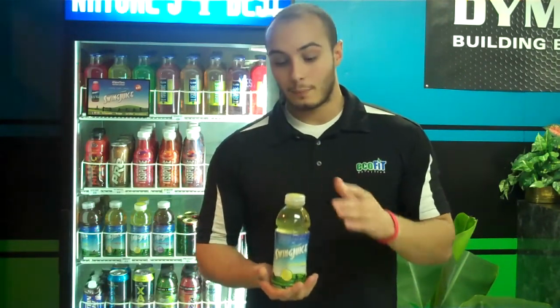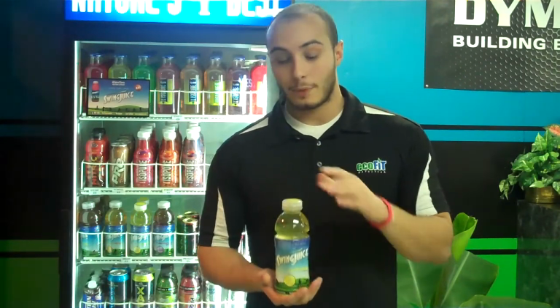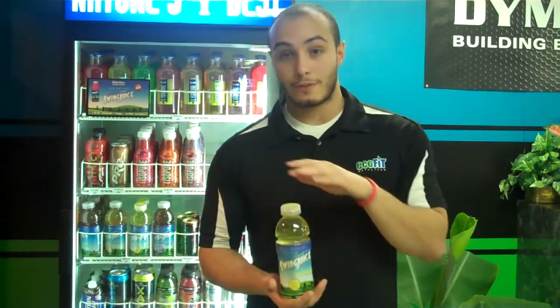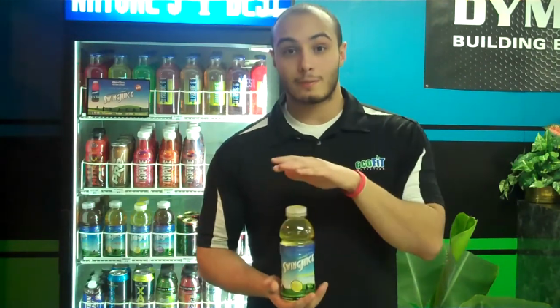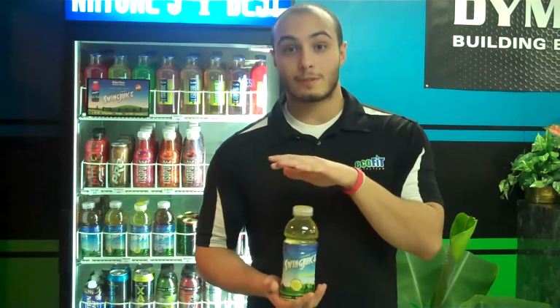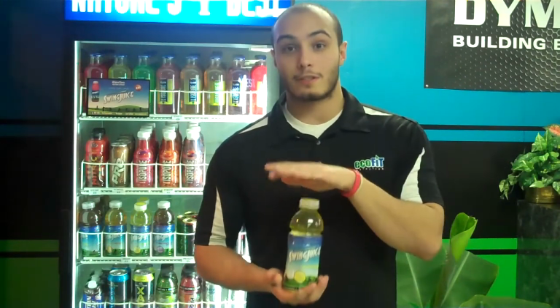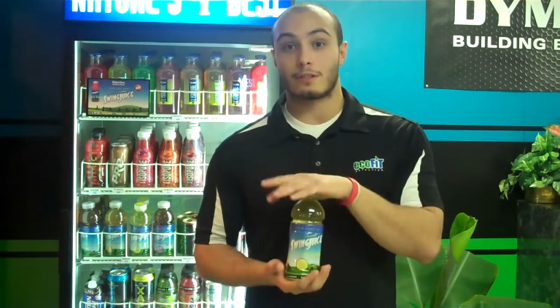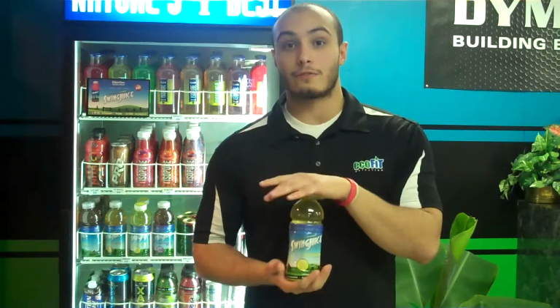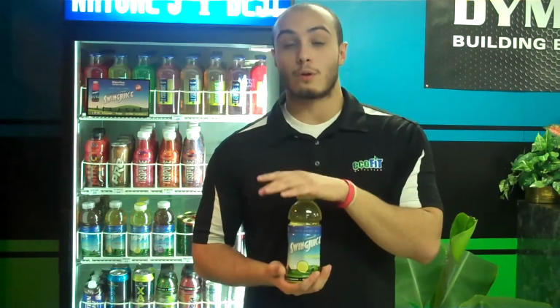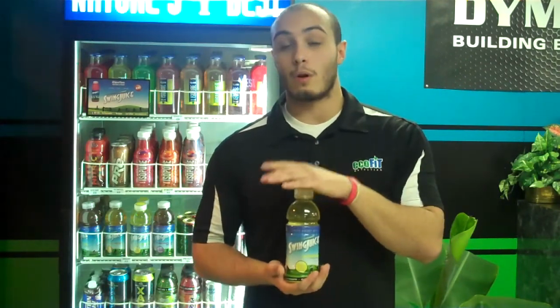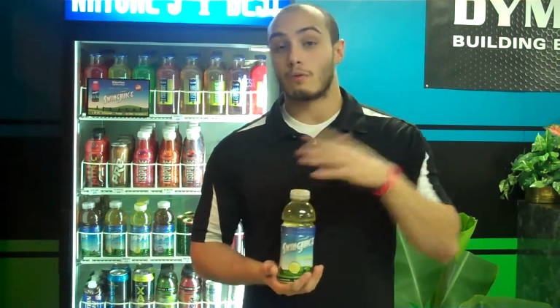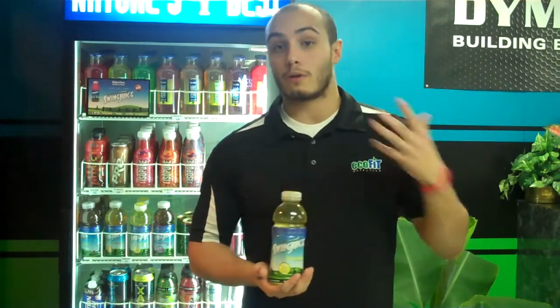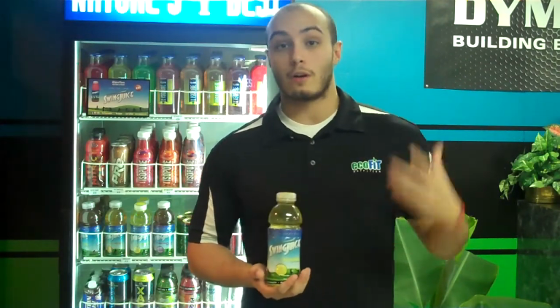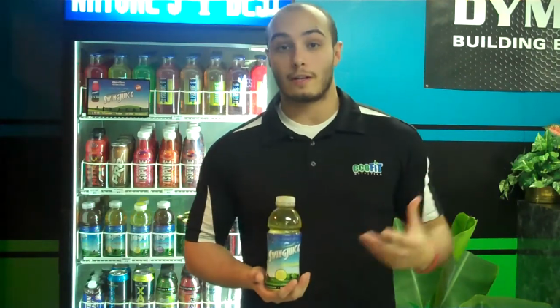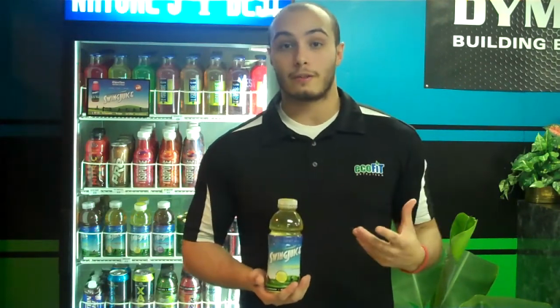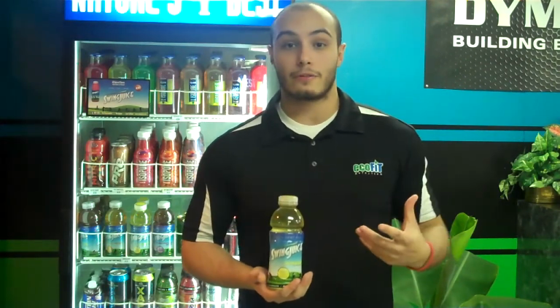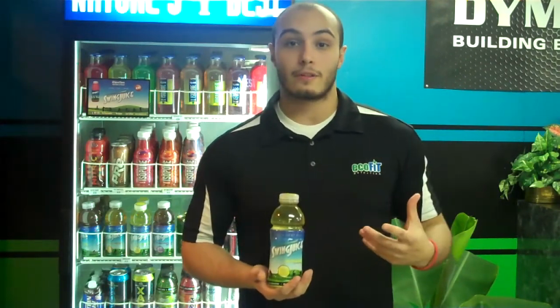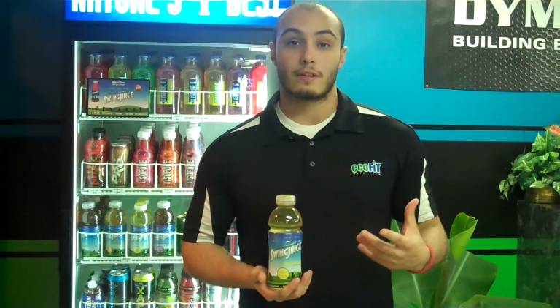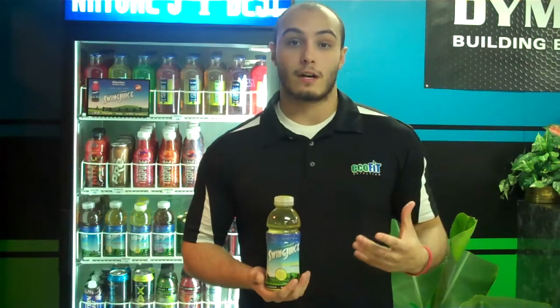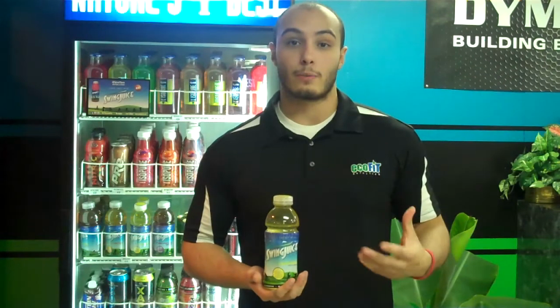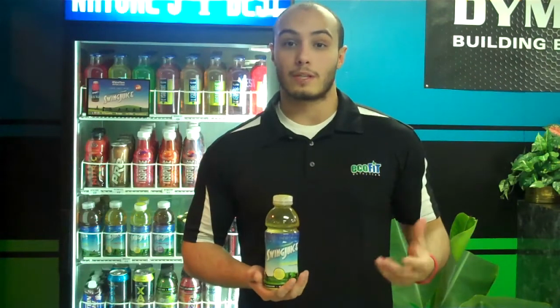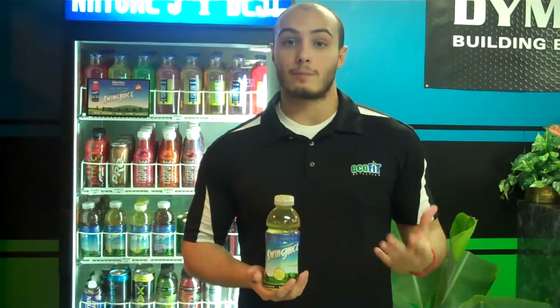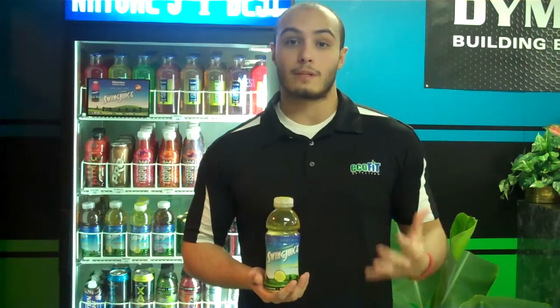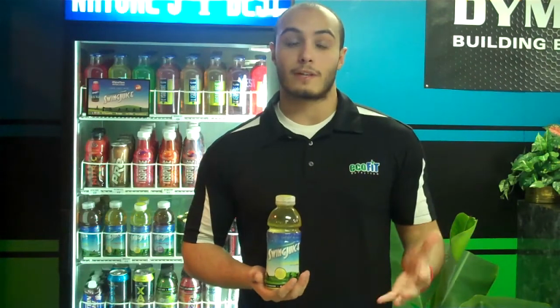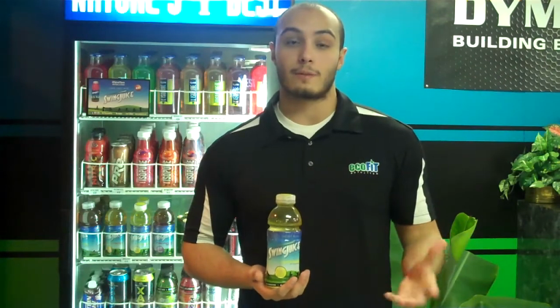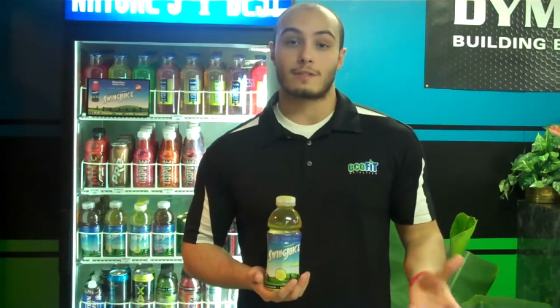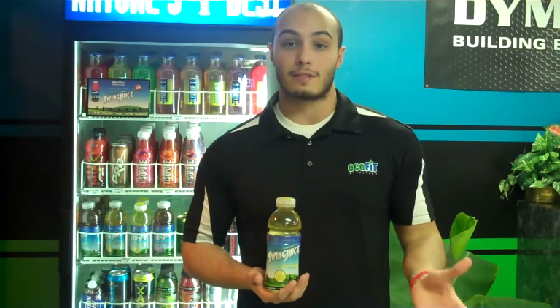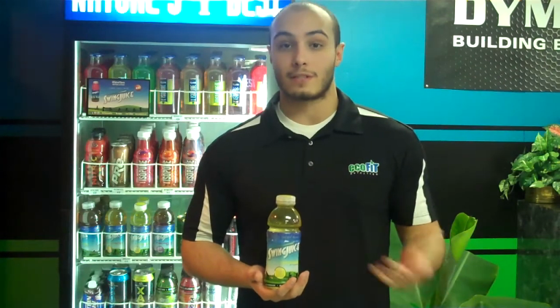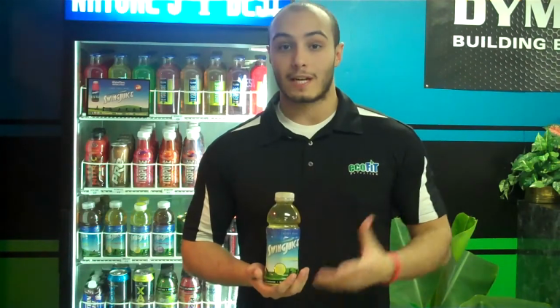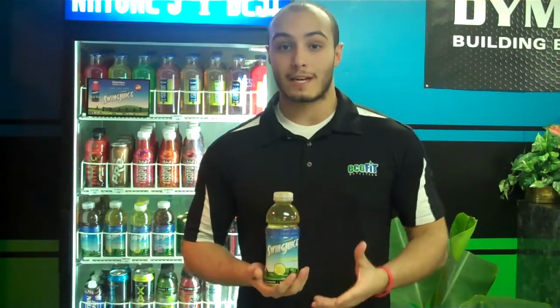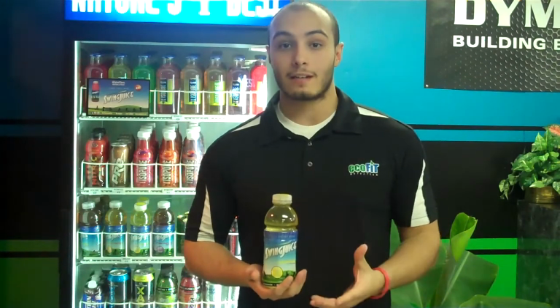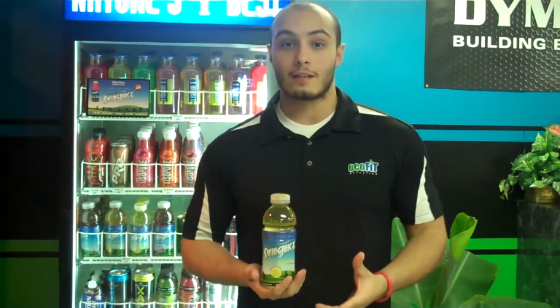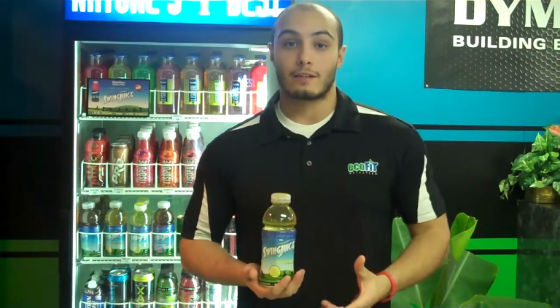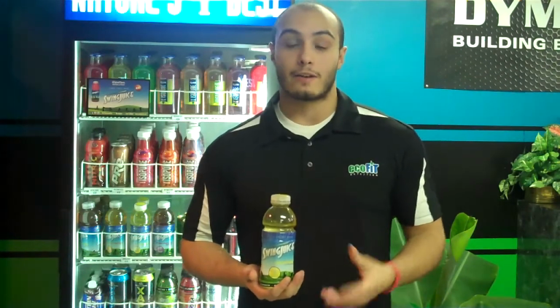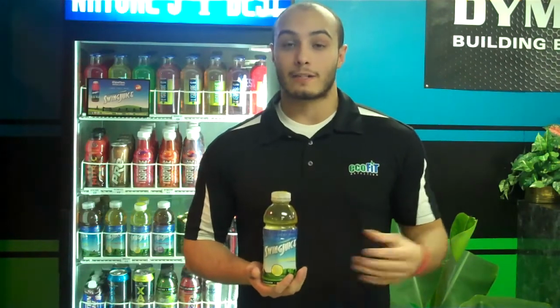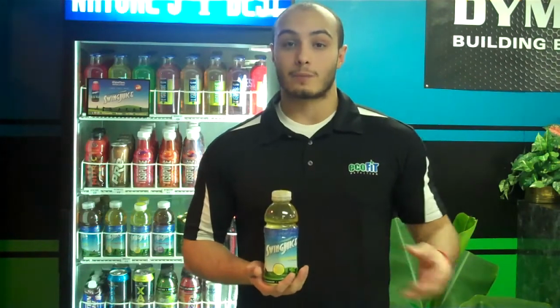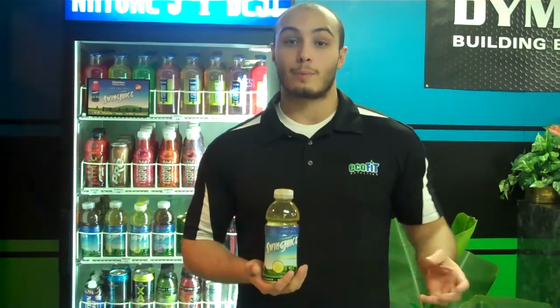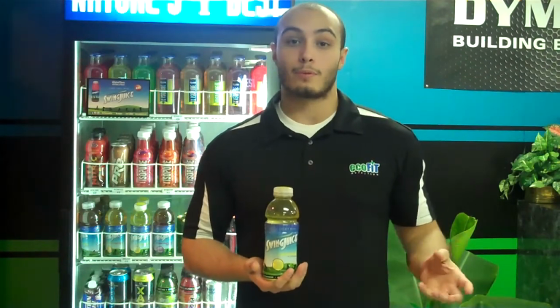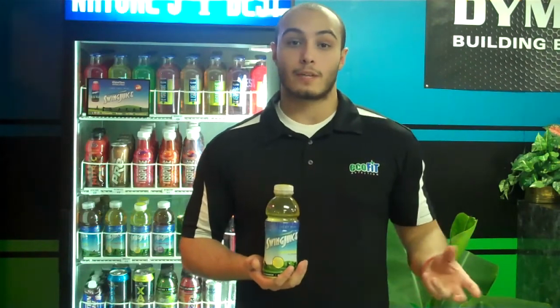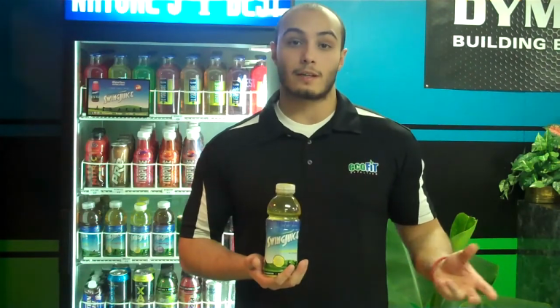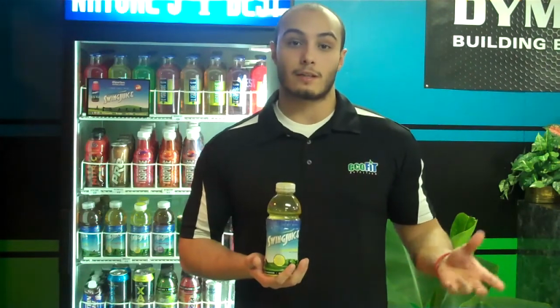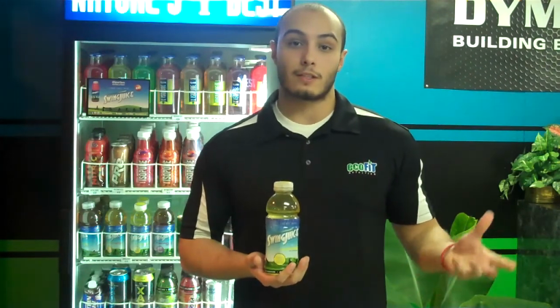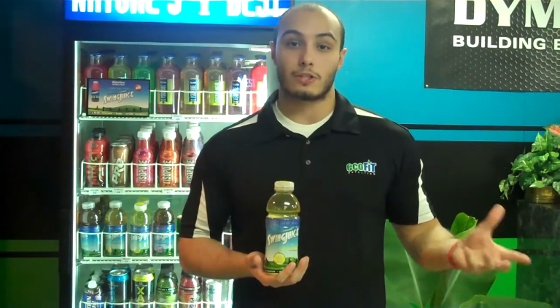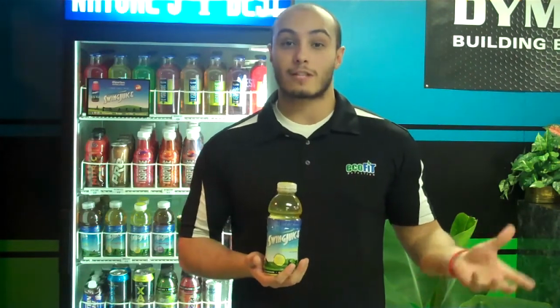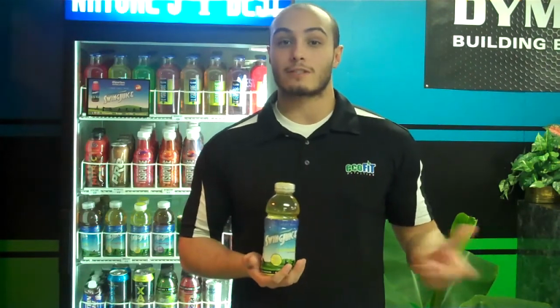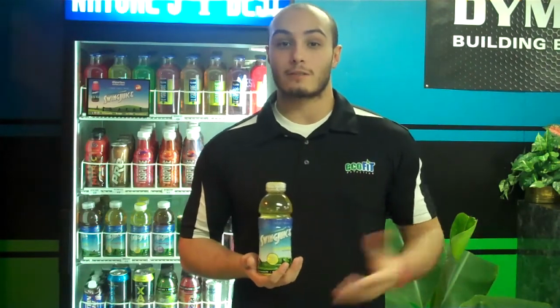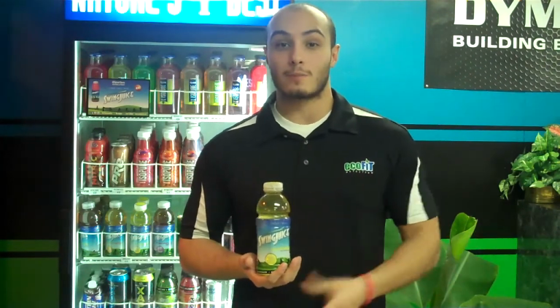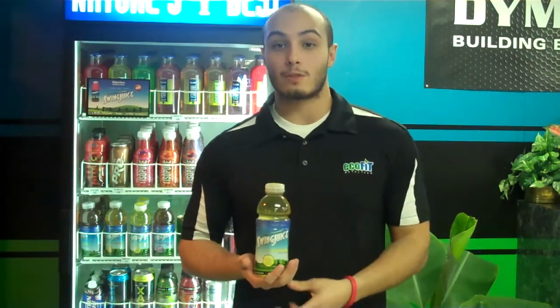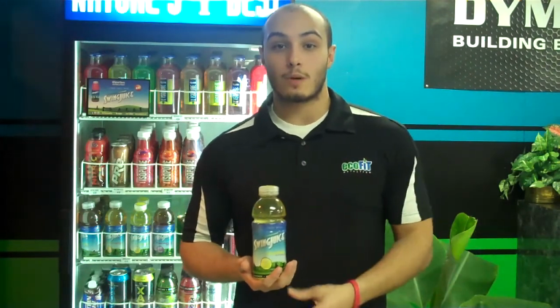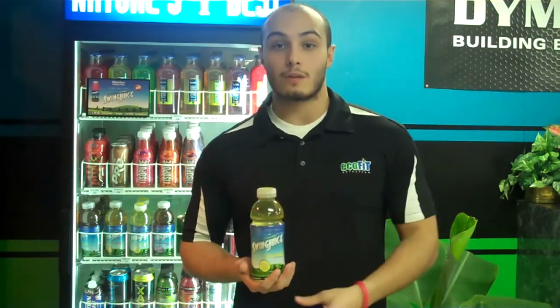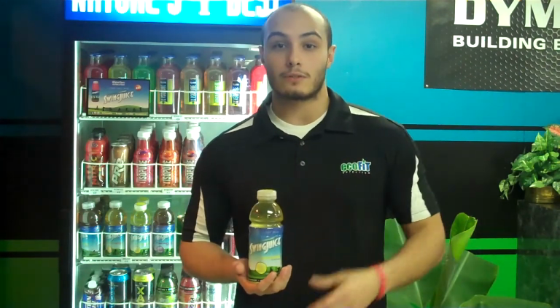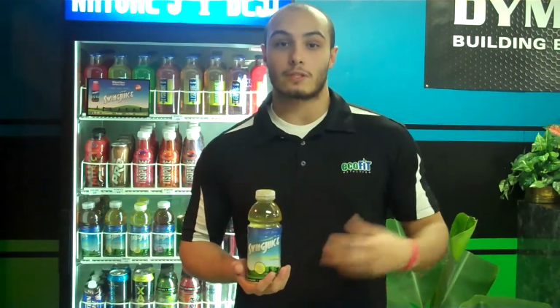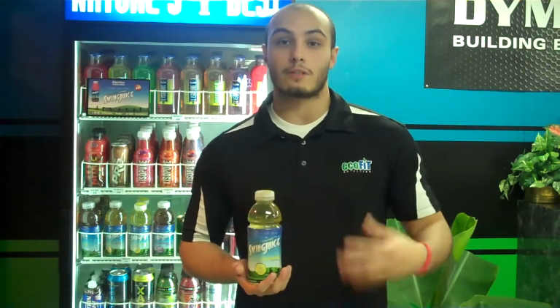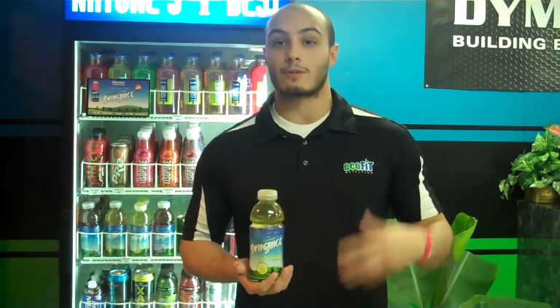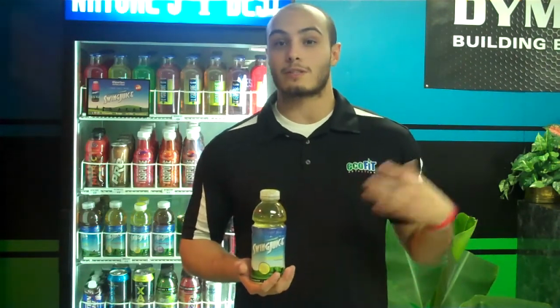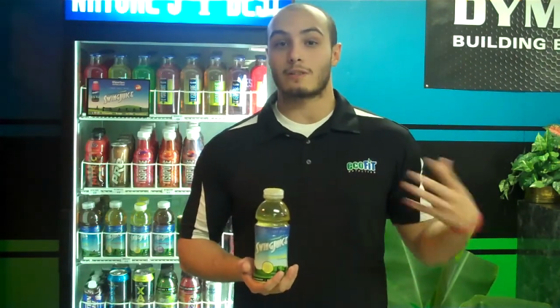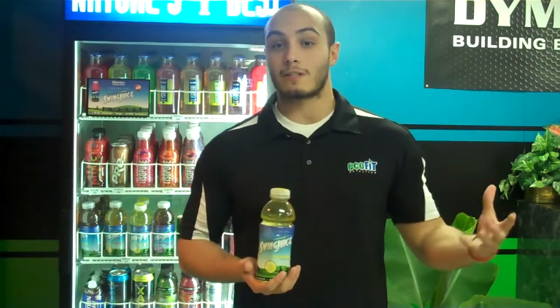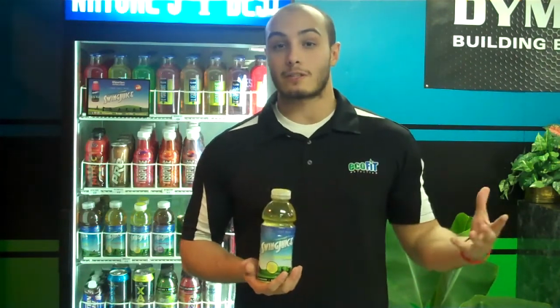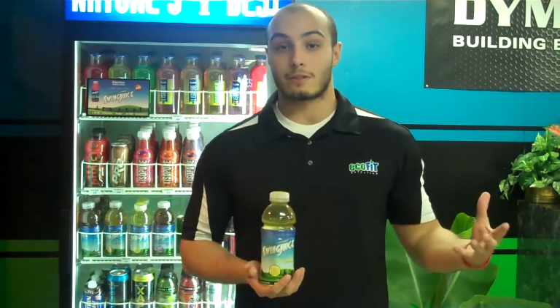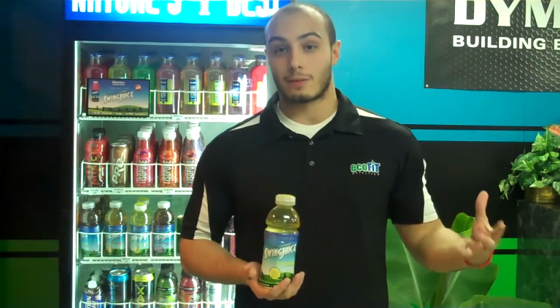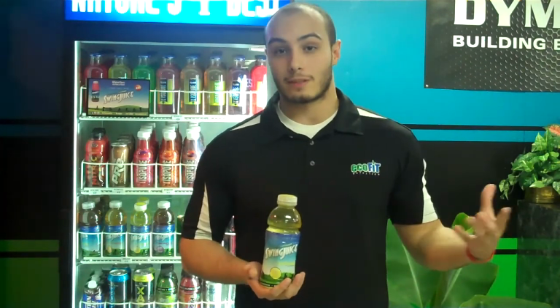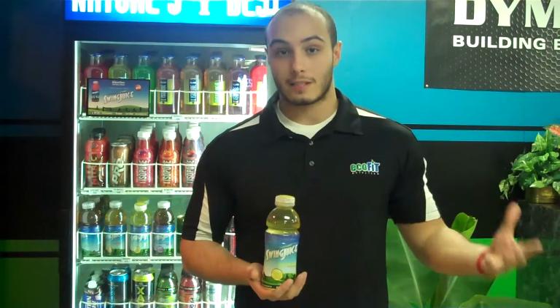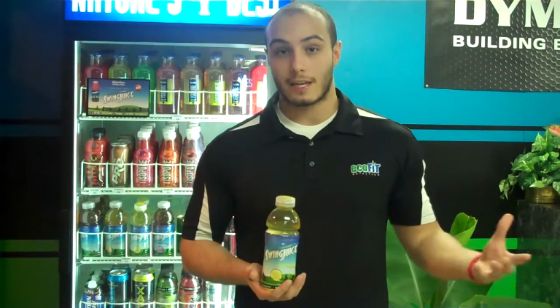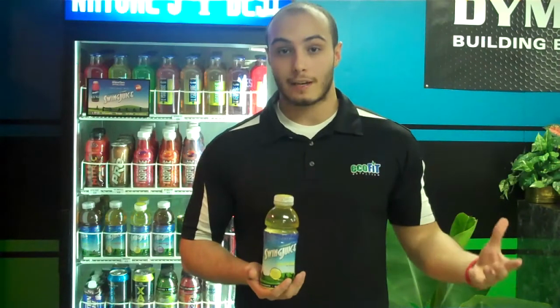B Vitamins are good for overall health and we need B Vitamins every day. There are actually people who get injections of B12 just to increase their energy throughout the day.